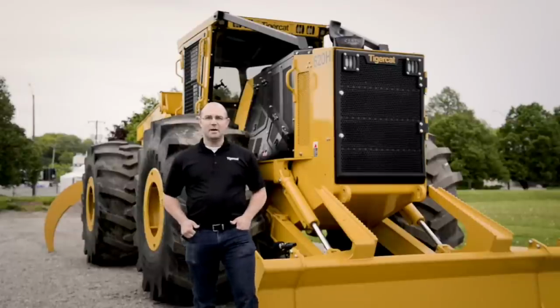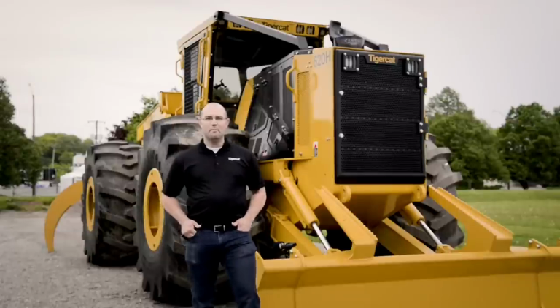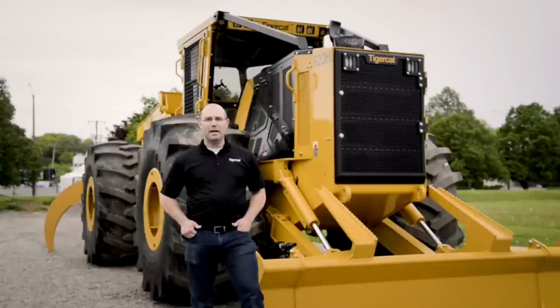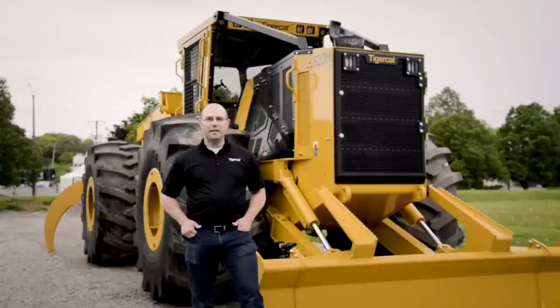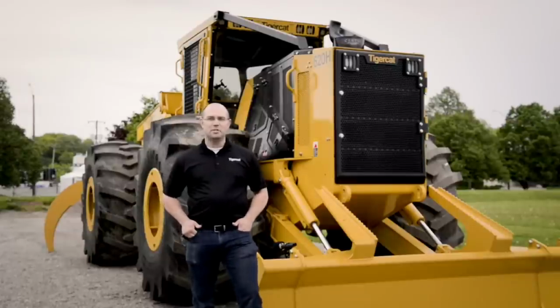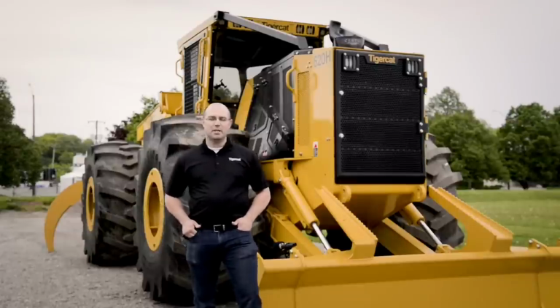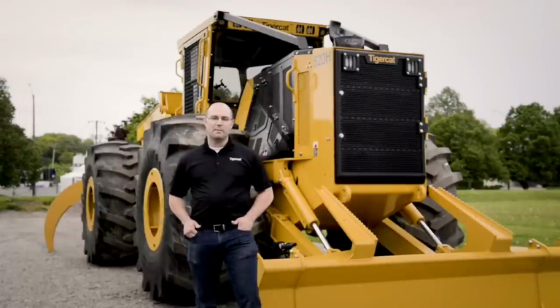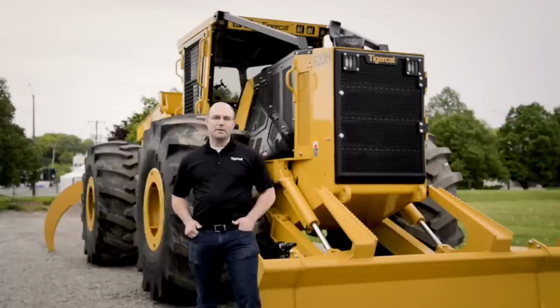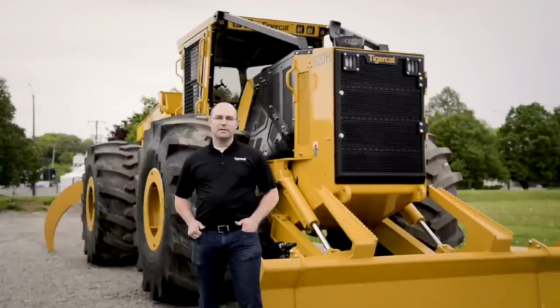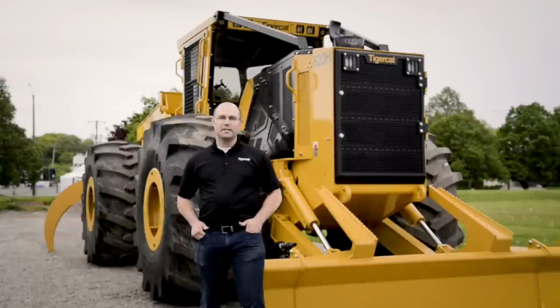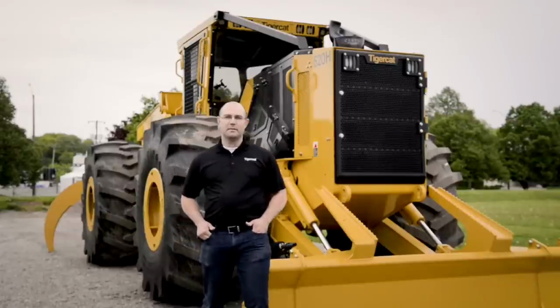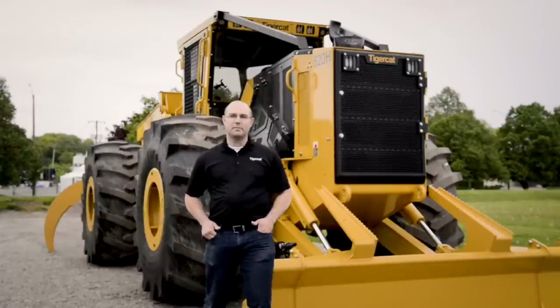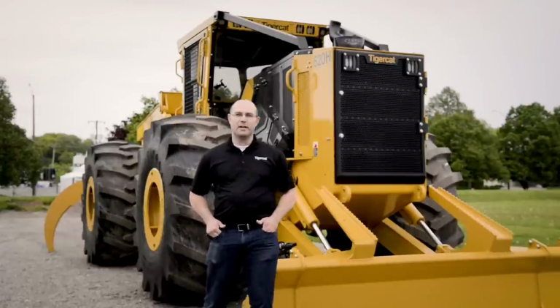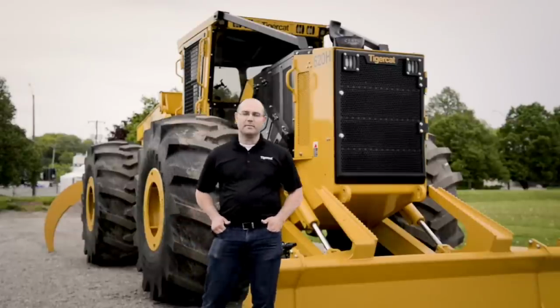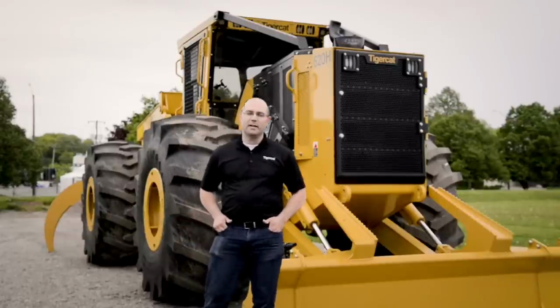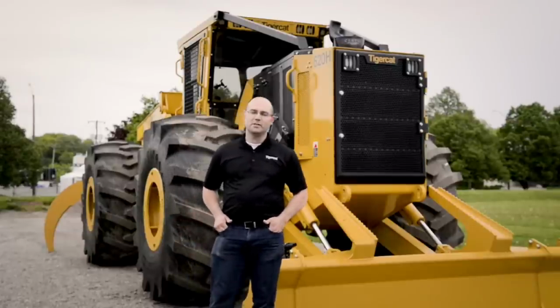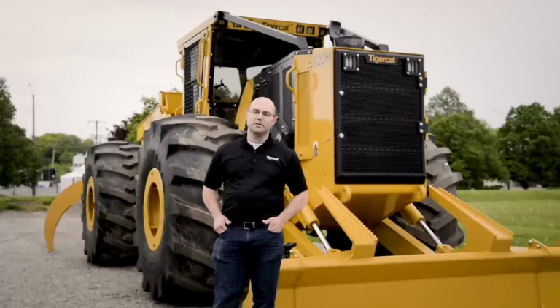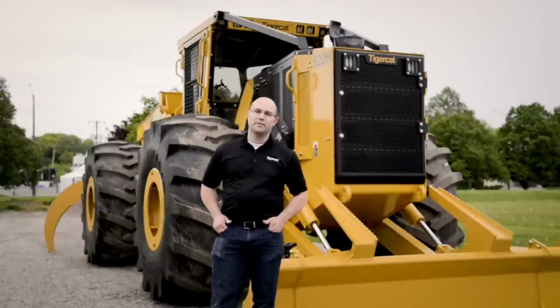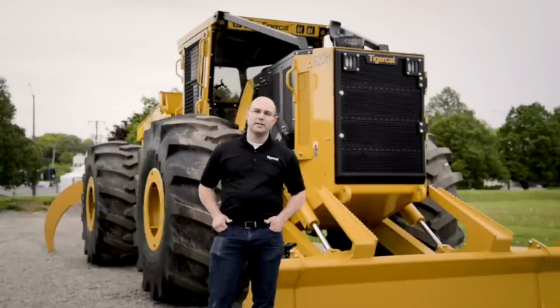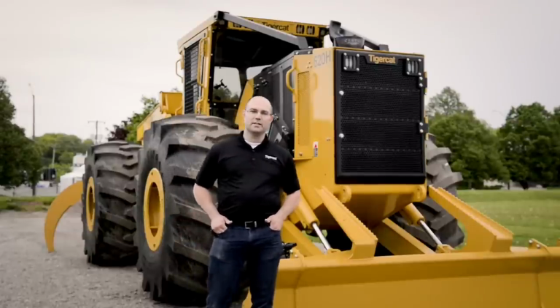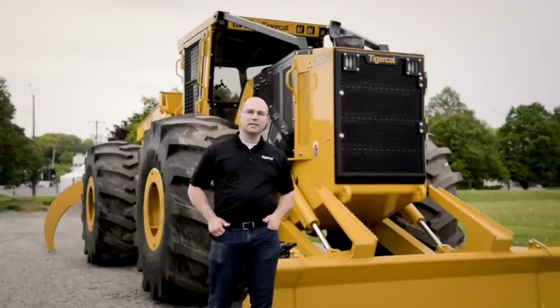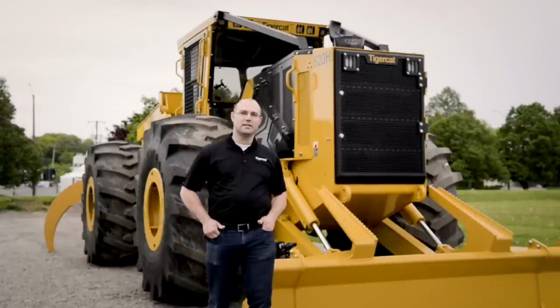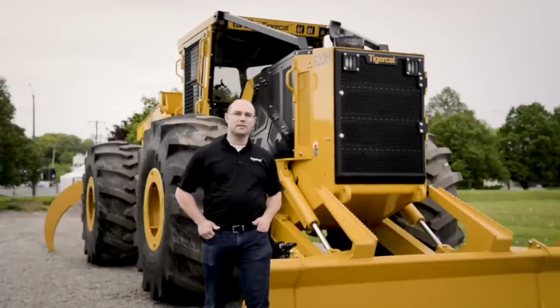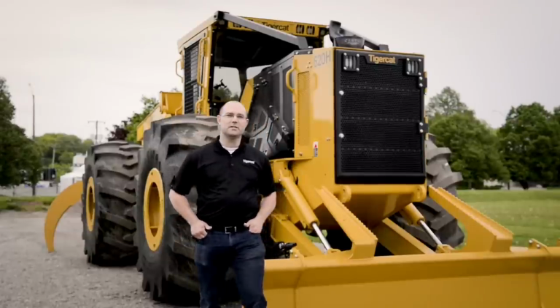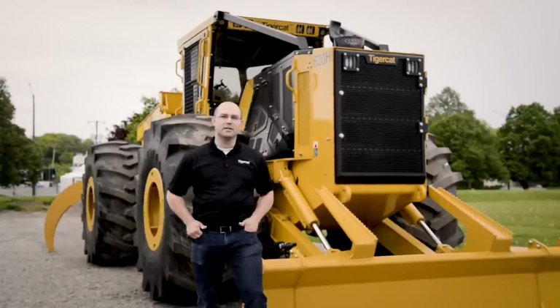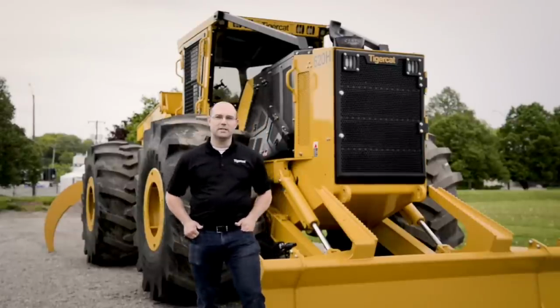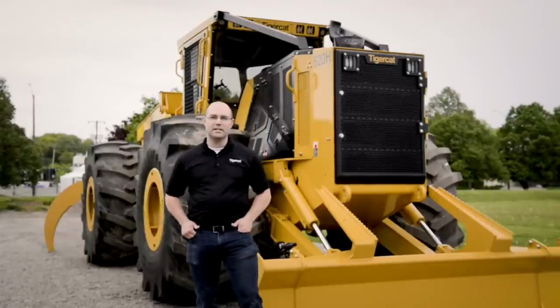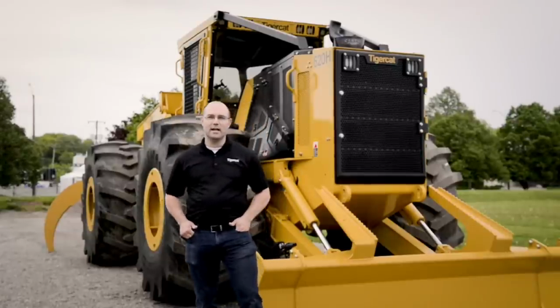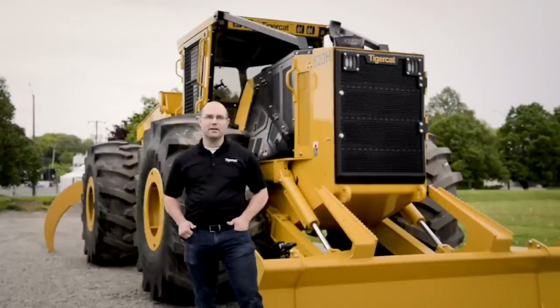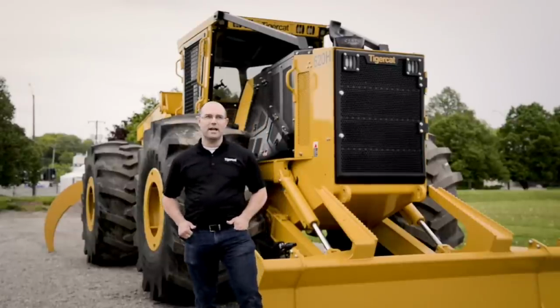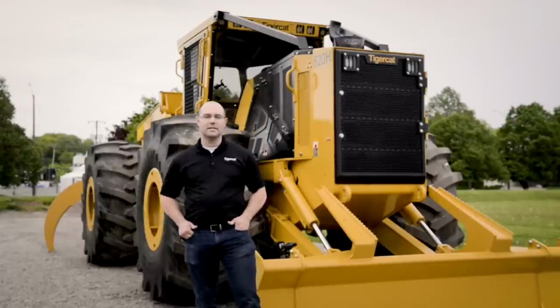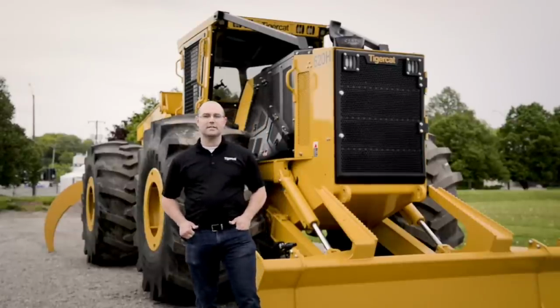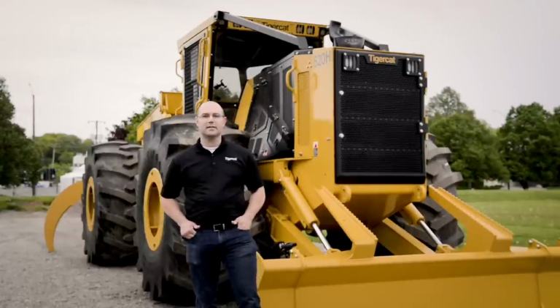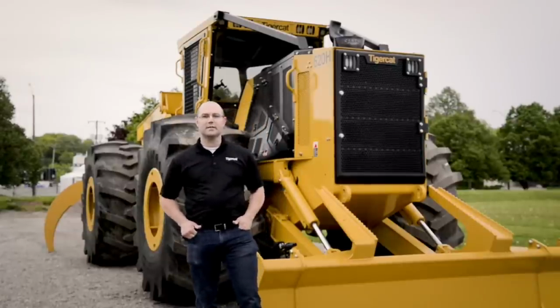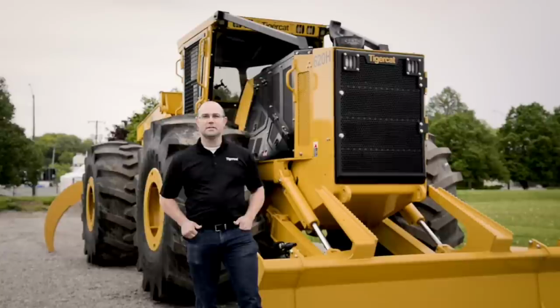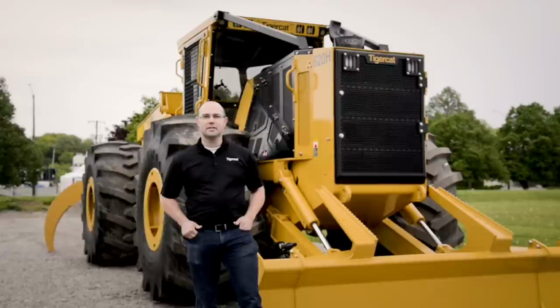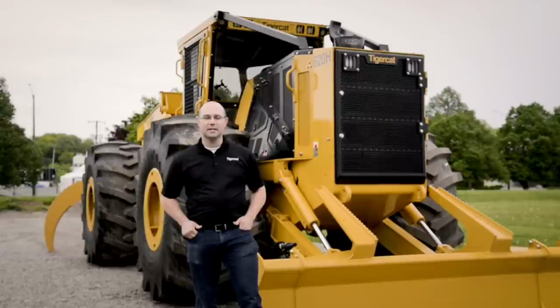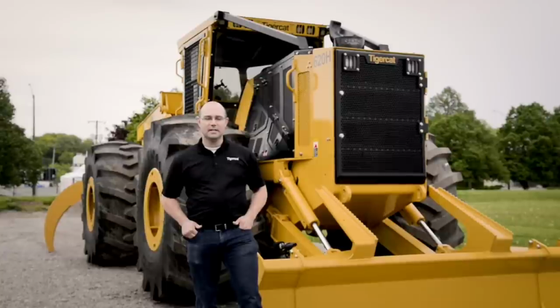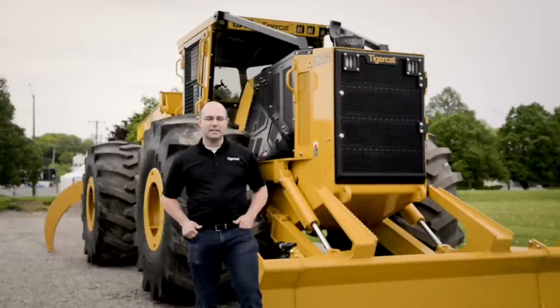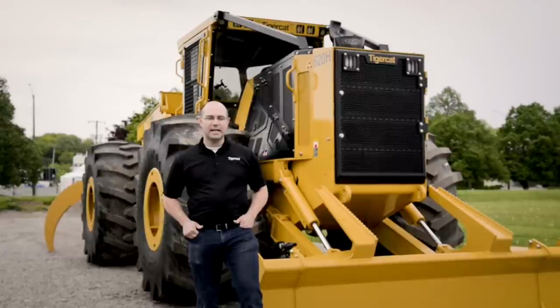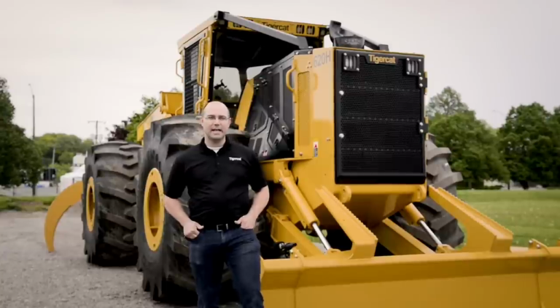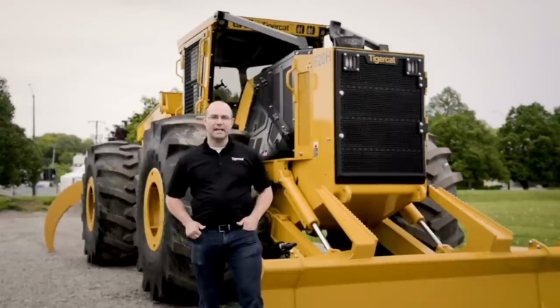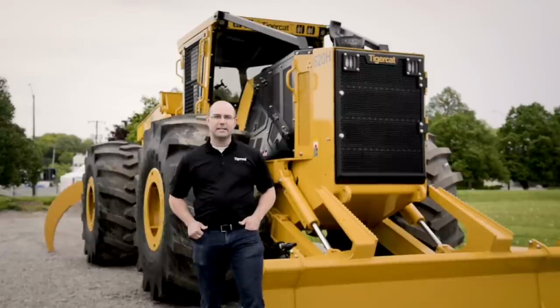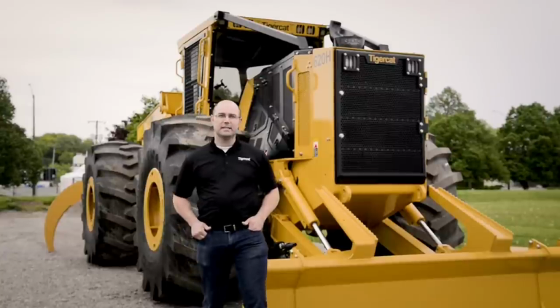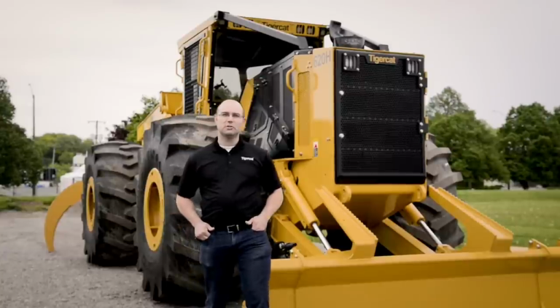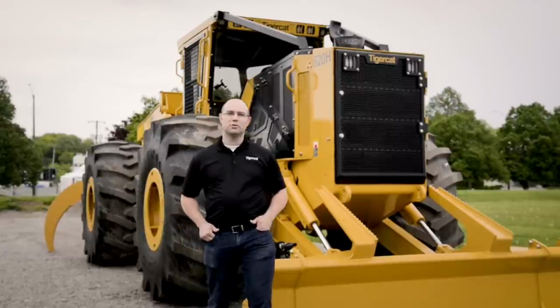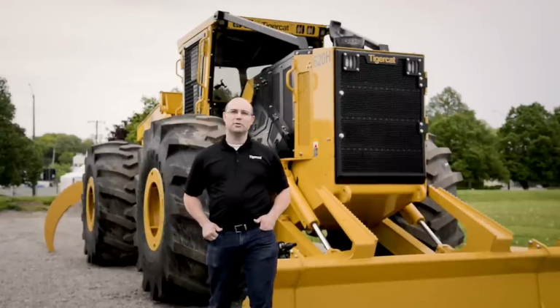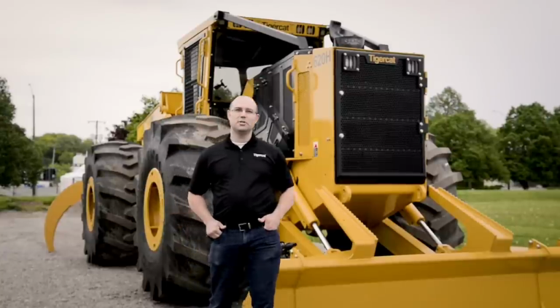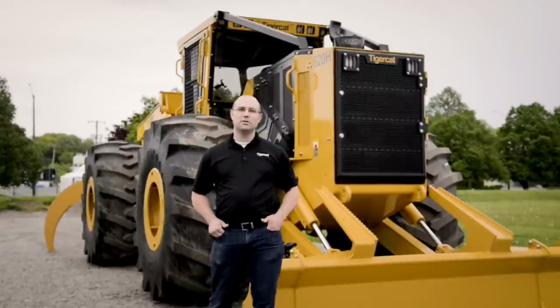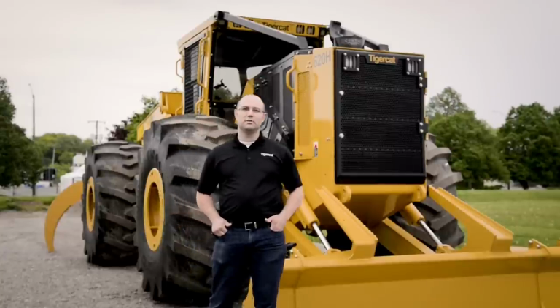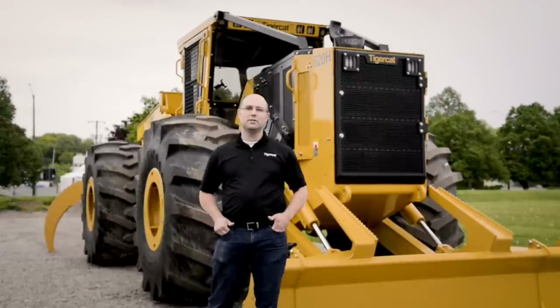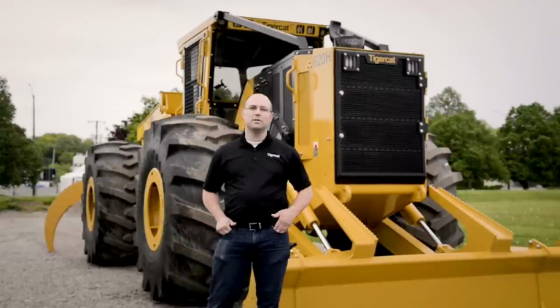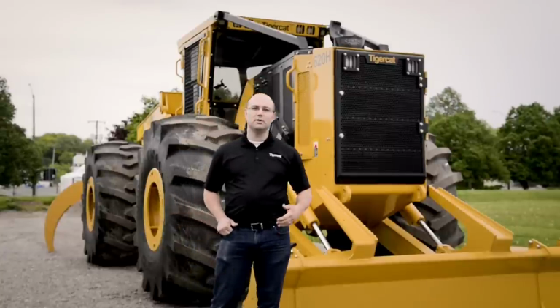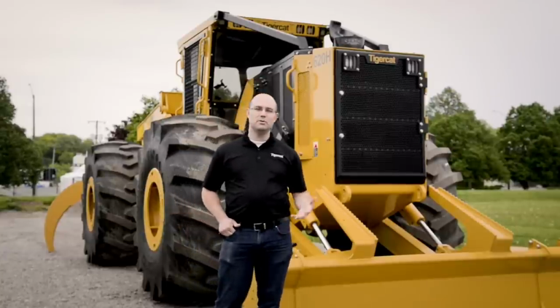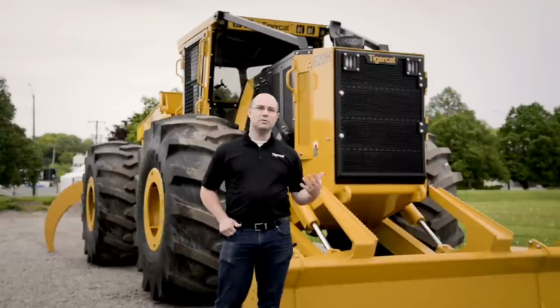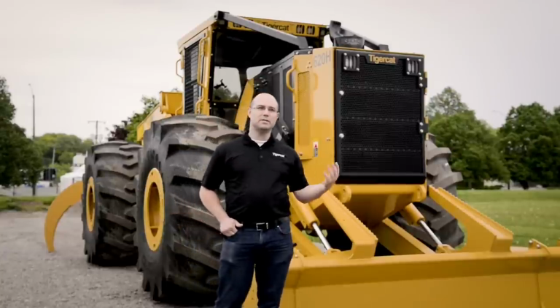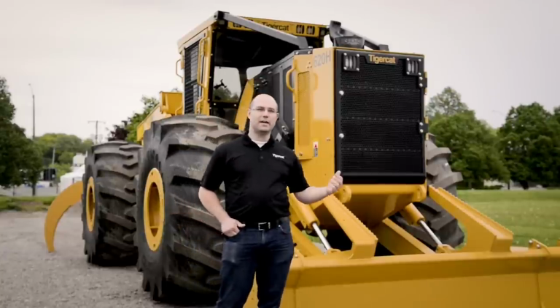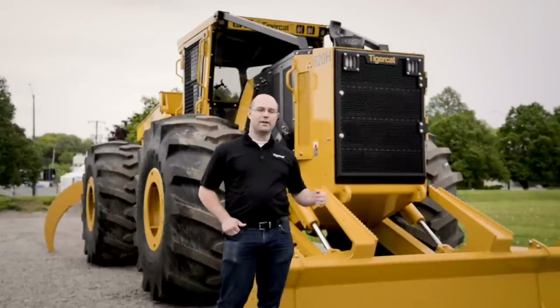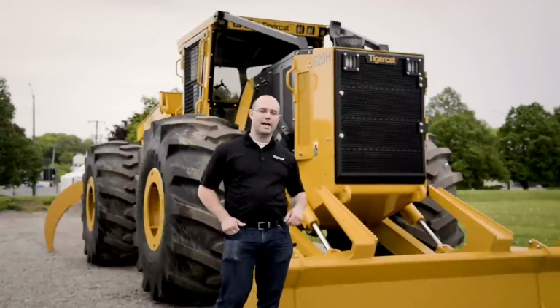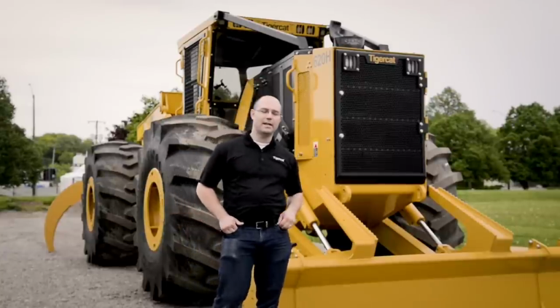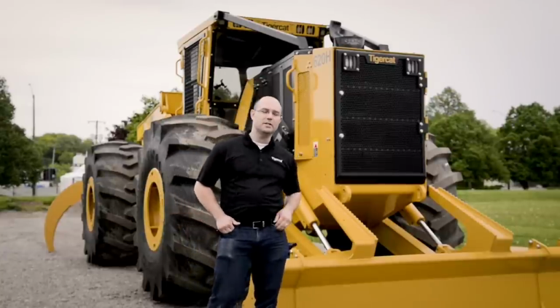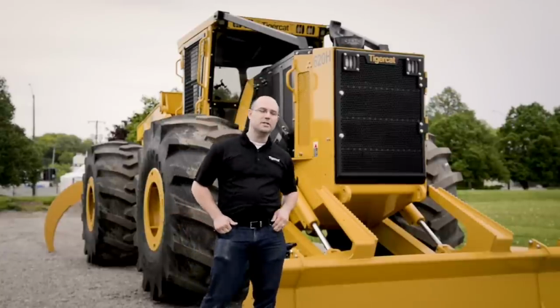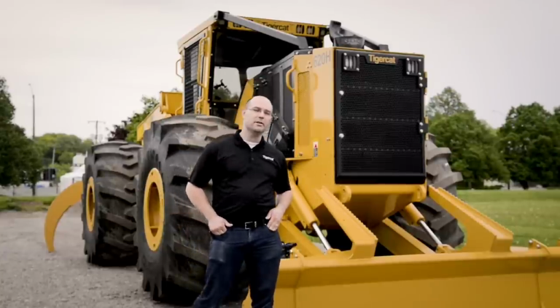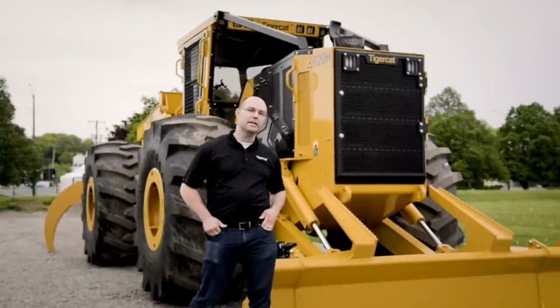My name is Jeremy Piercy, I'm the product manager for the 600 Series TigerCat Skidders. Today I'd like to introduce you to the new TigerCat H Series.